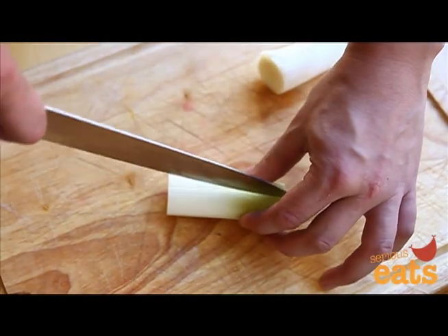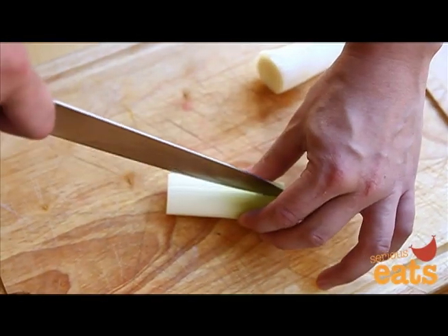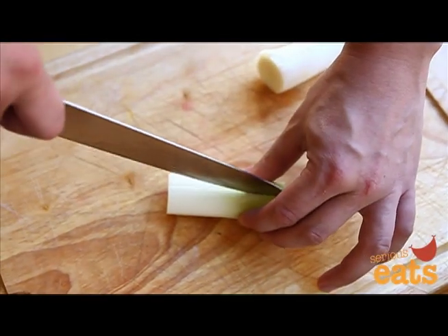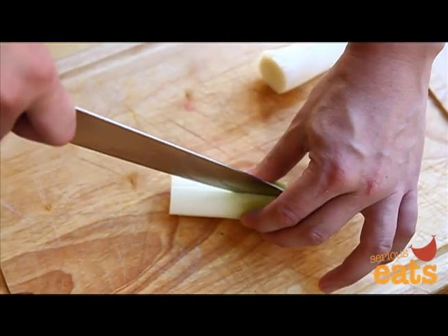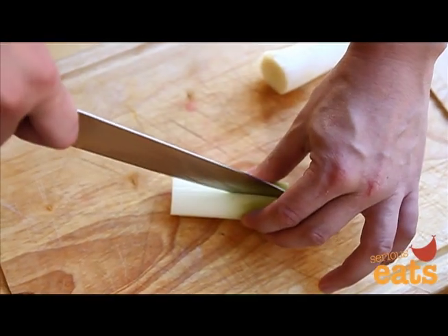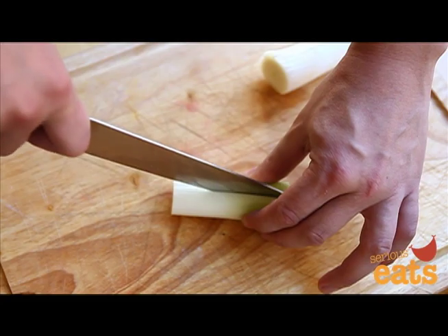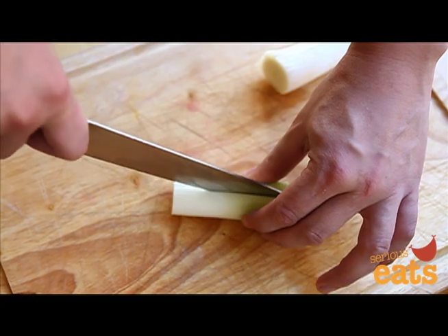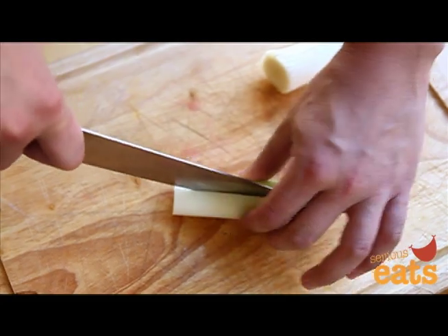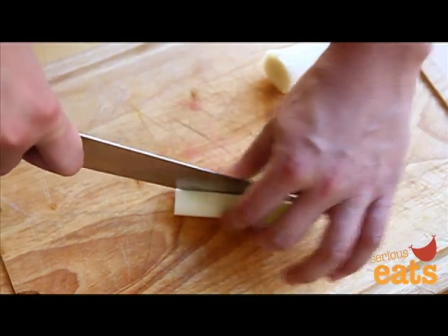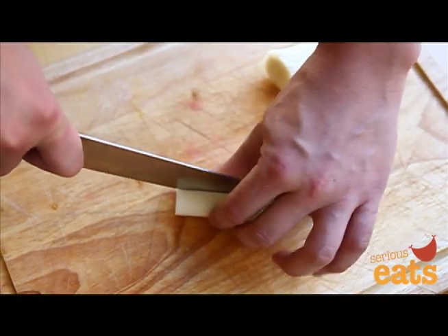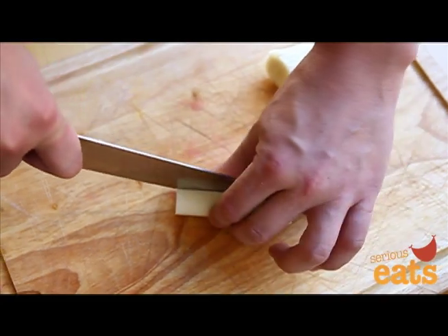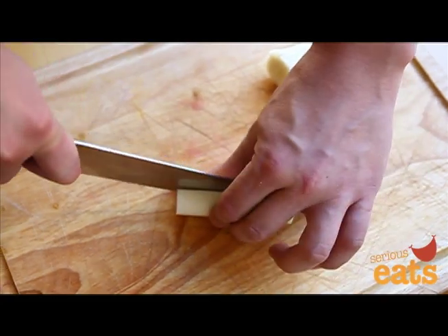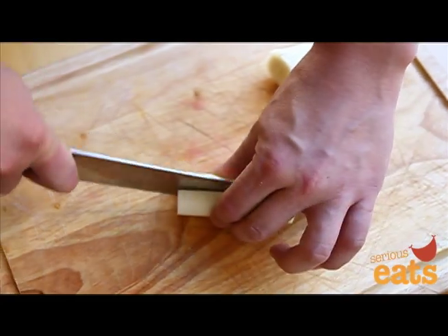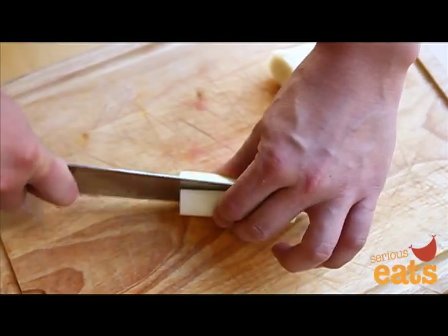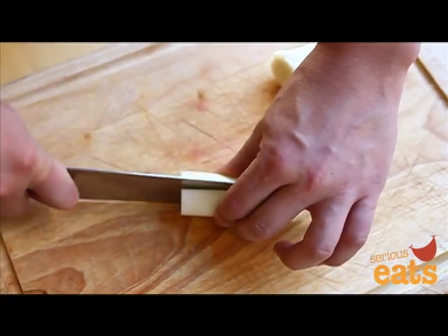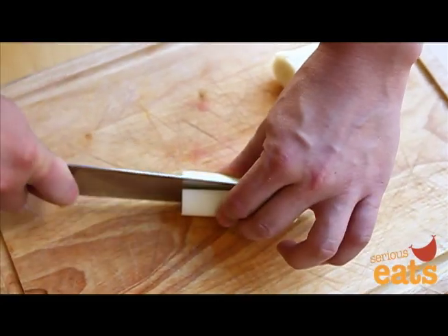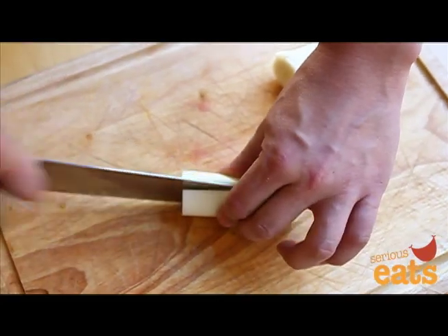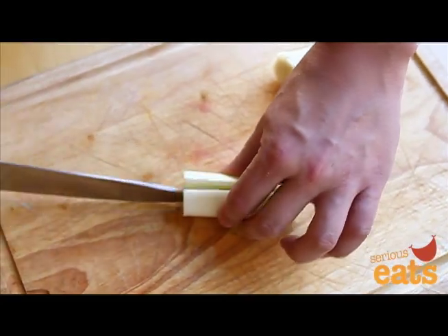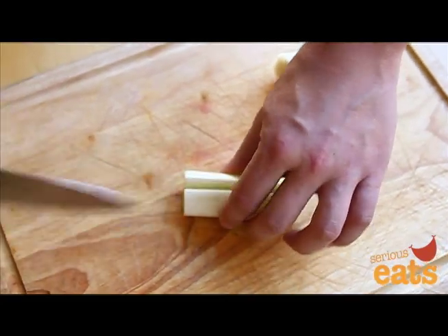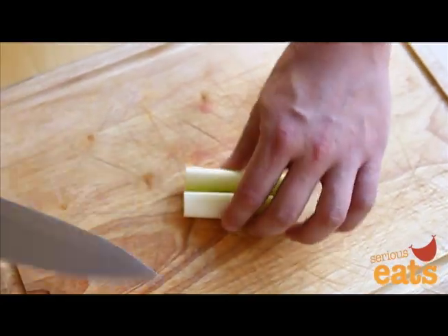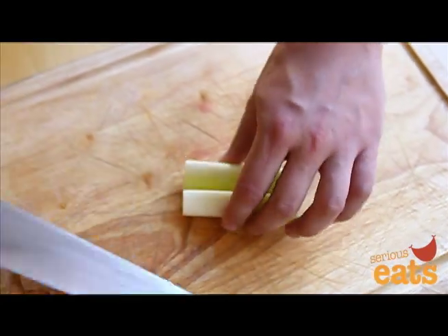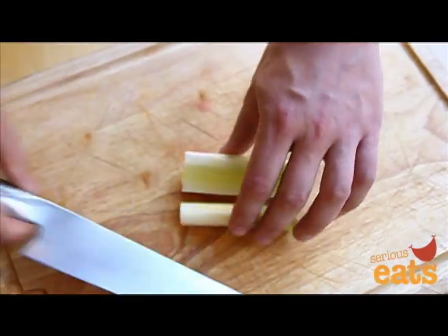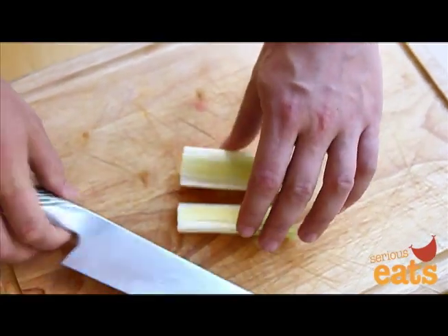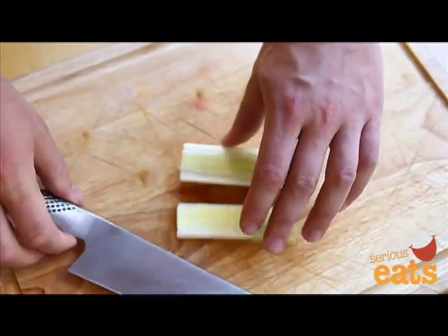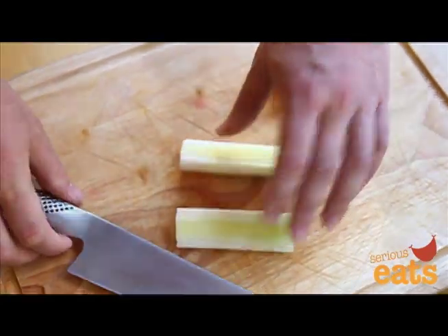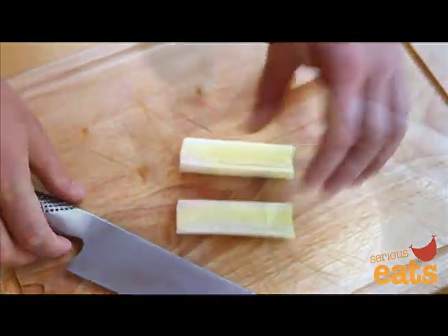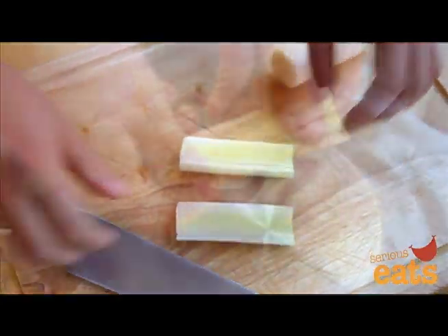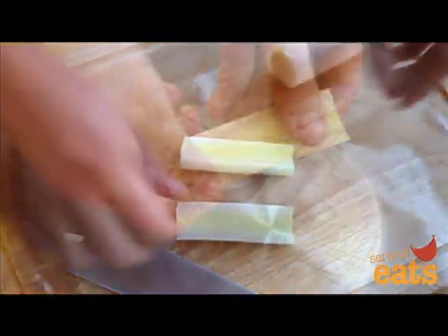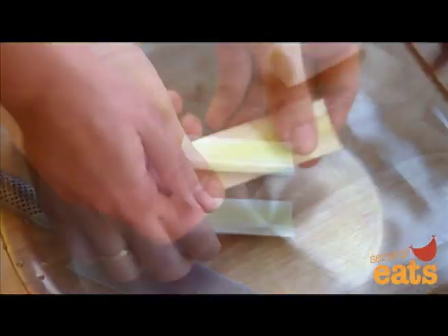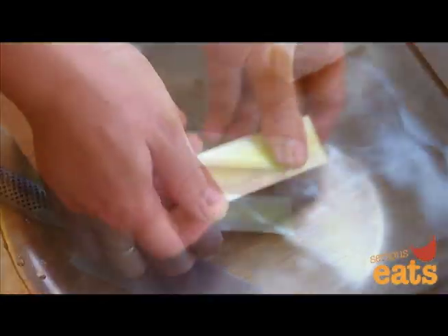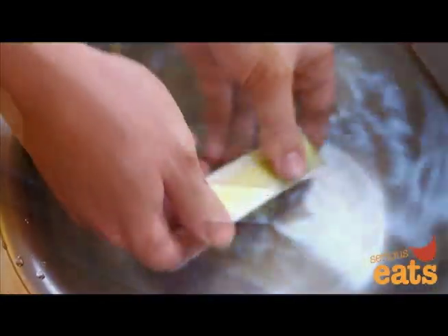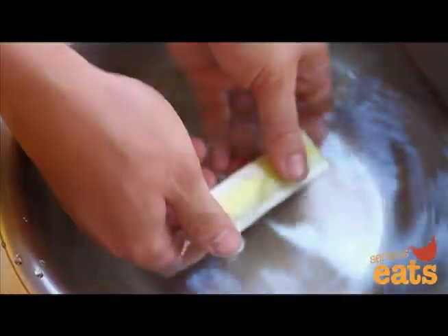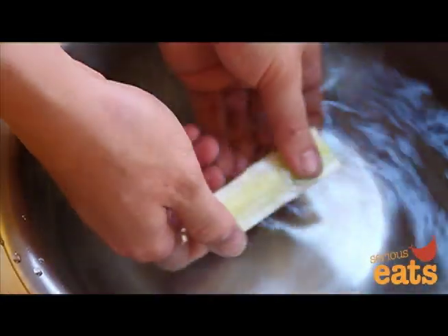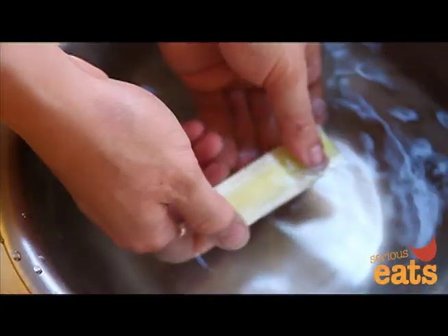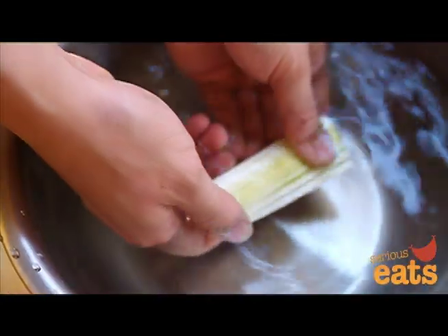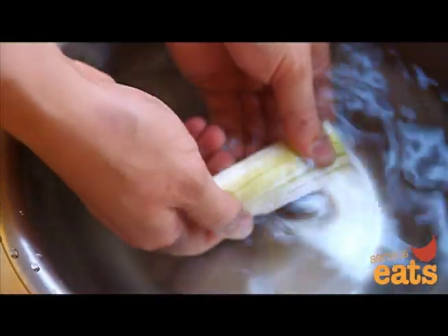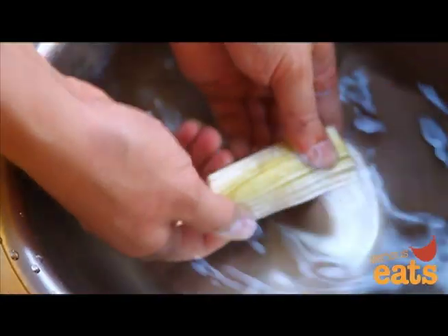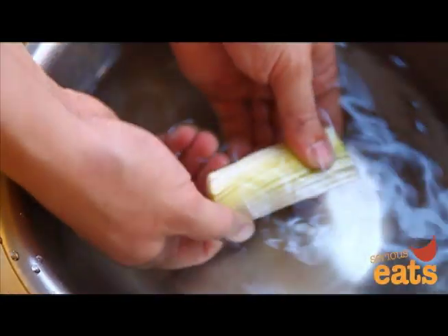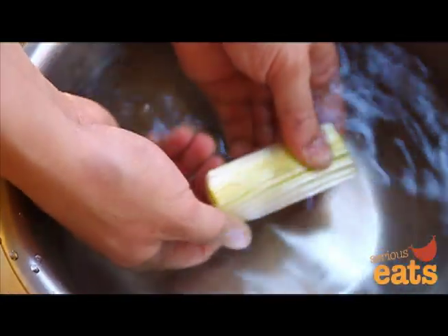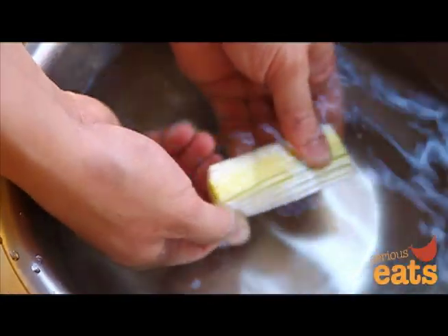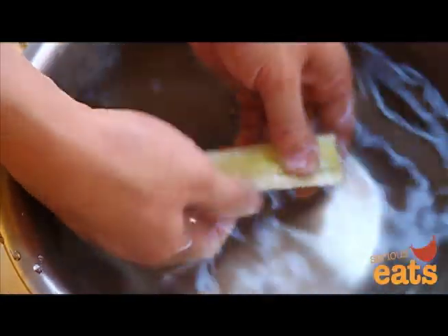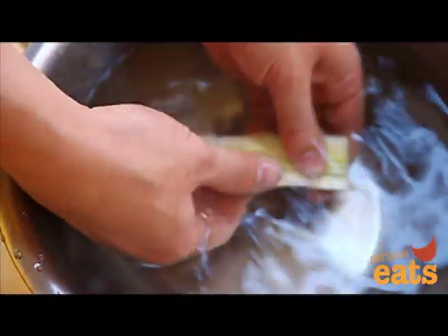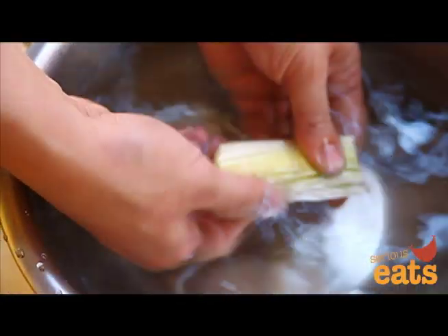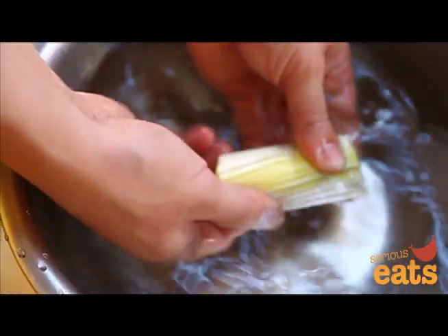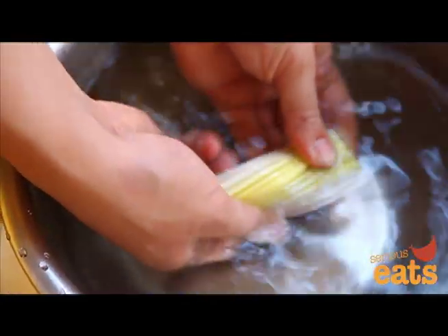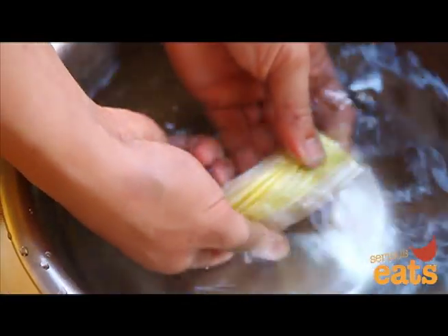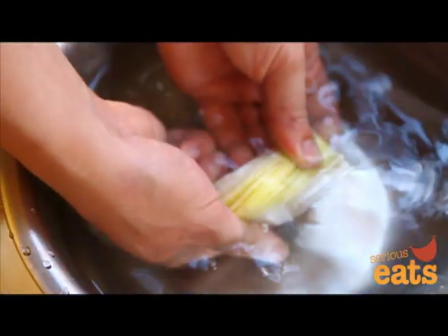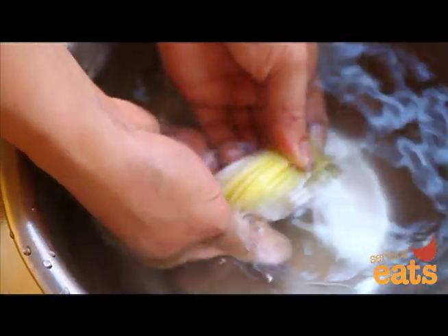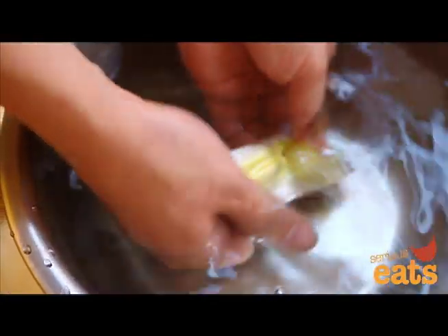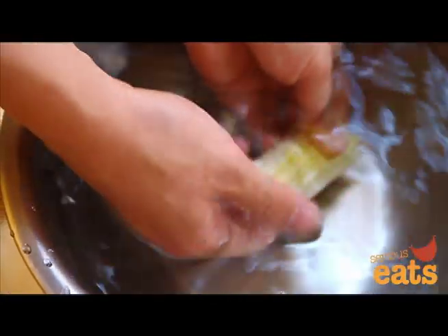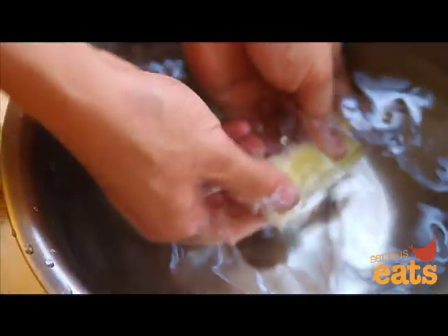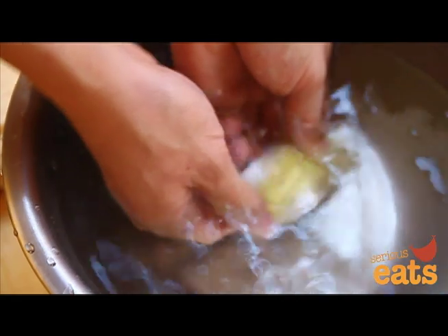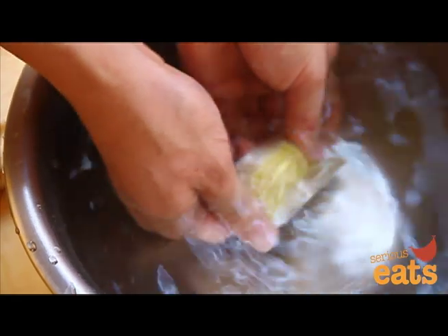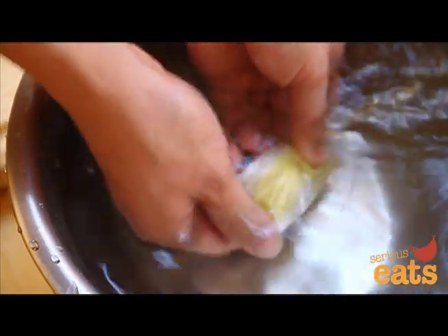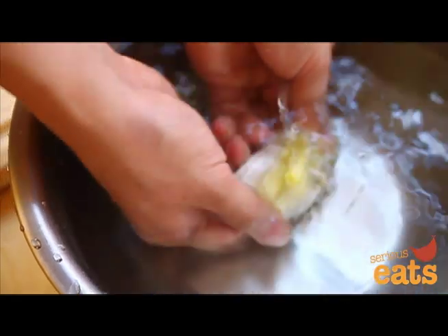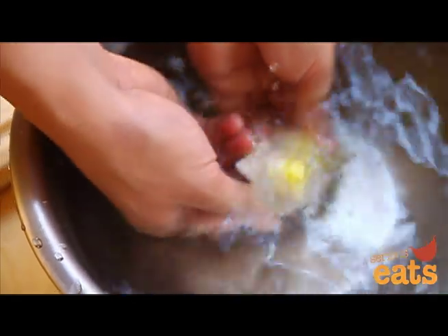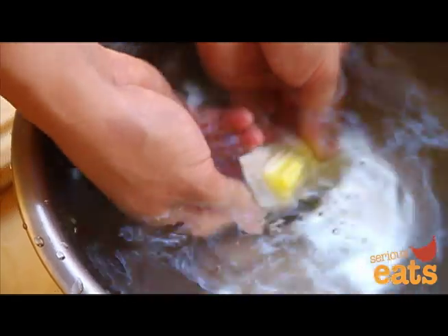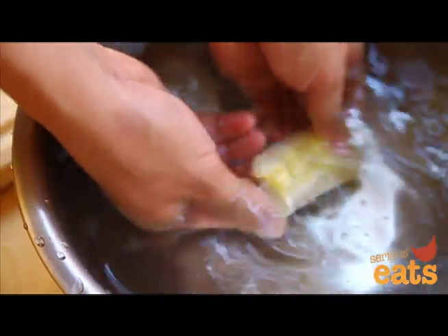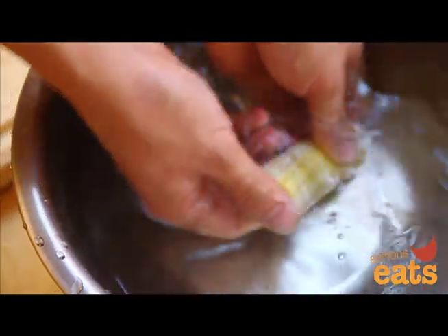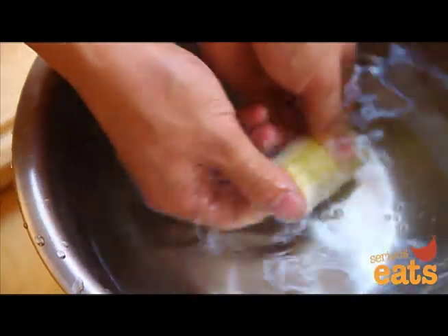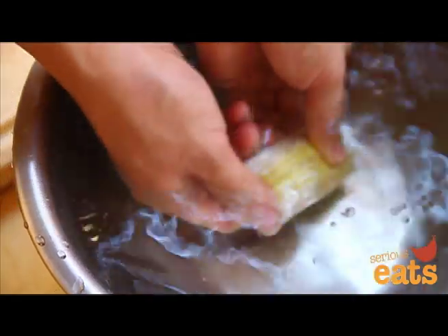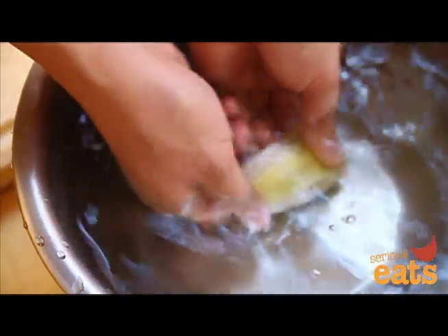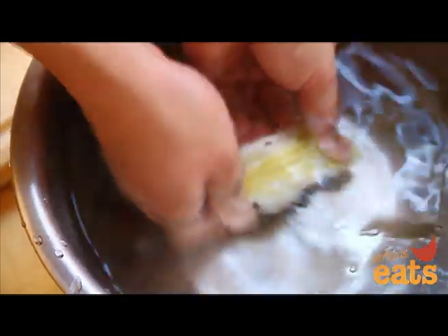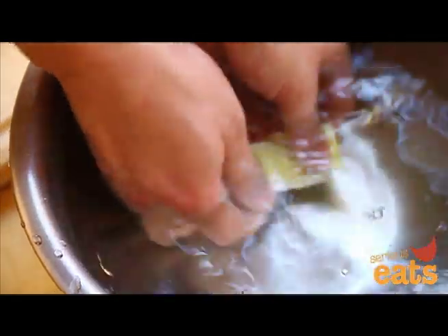Split each segment in half lengthwise, then in a bowl of cold water or under a cold running tap, wash the leeks, separating the layers to rinse out any grit.